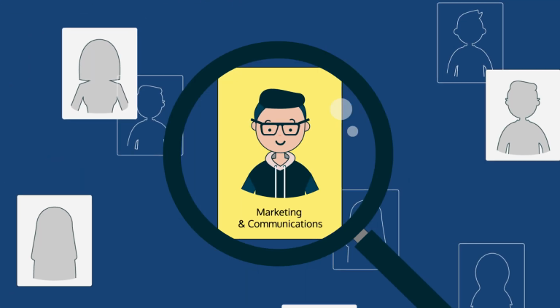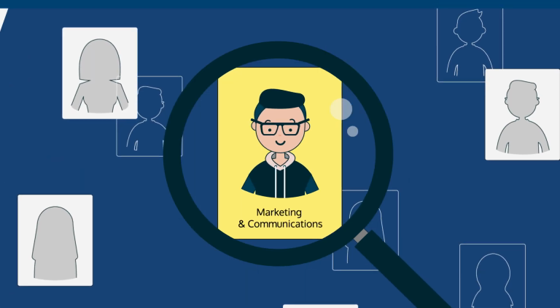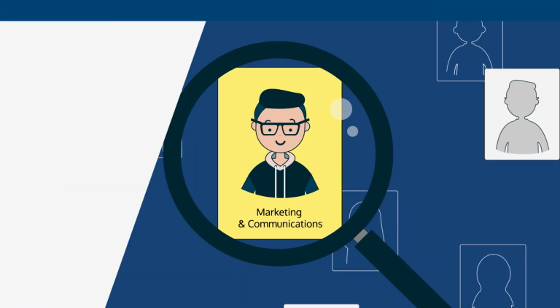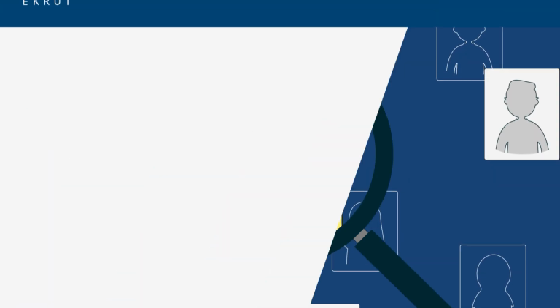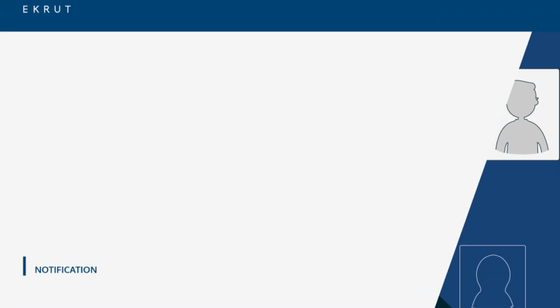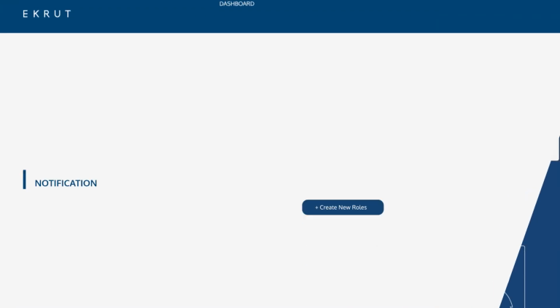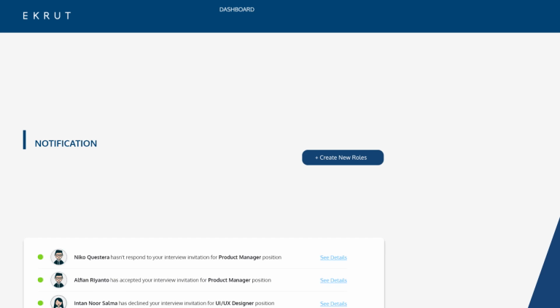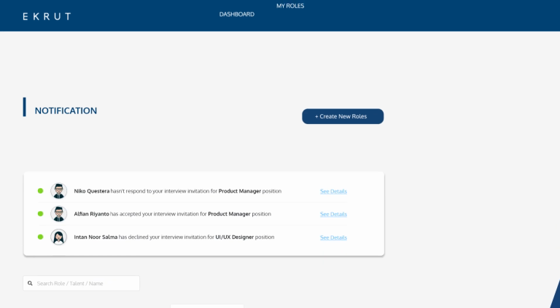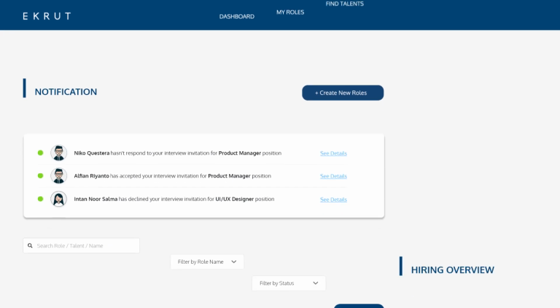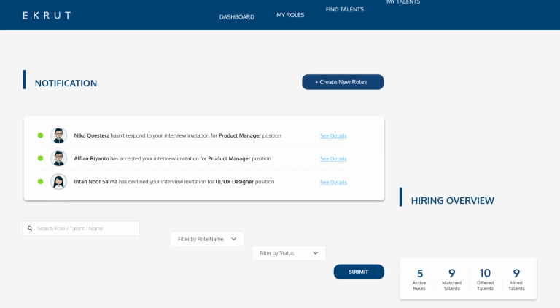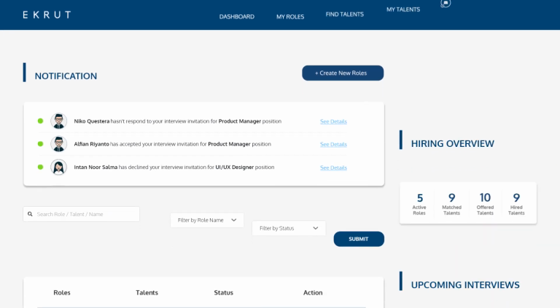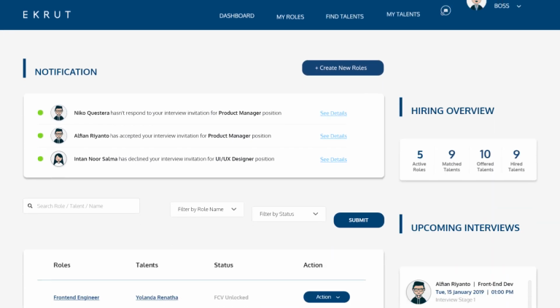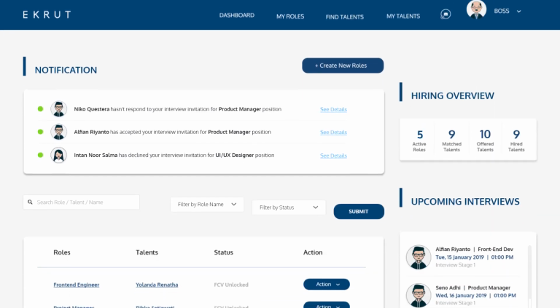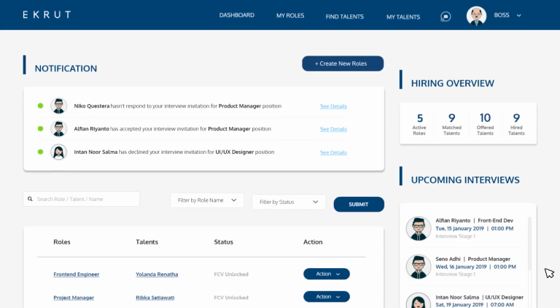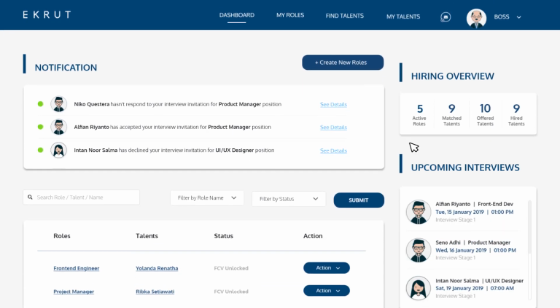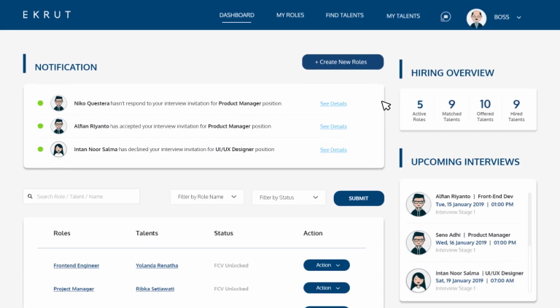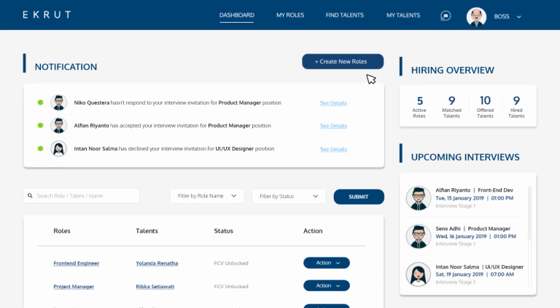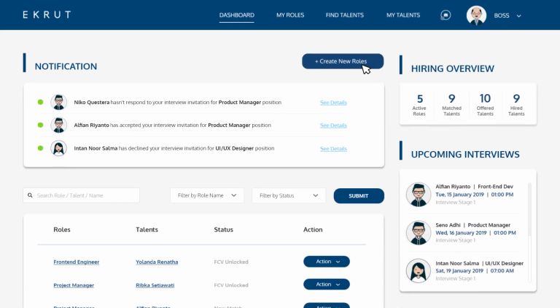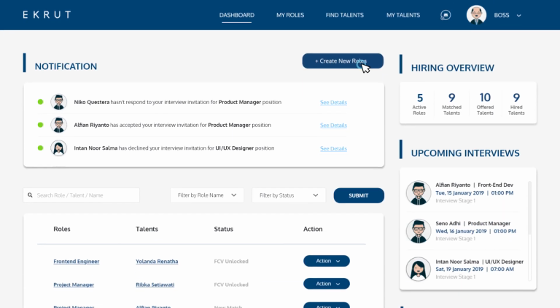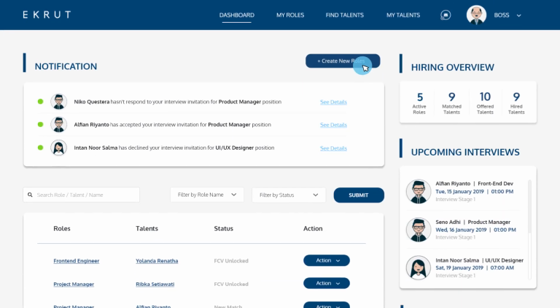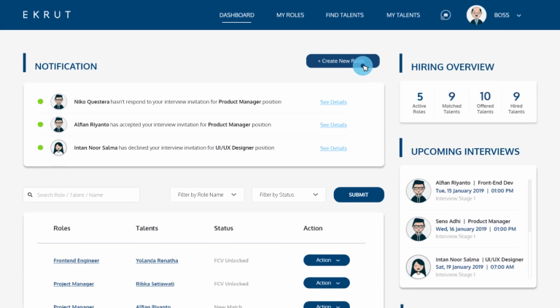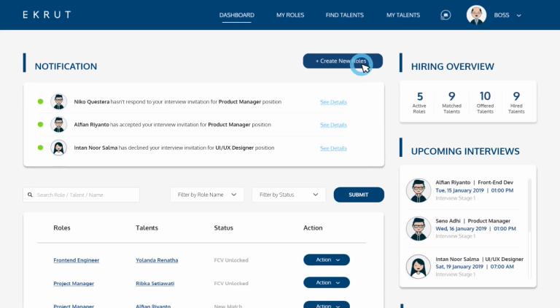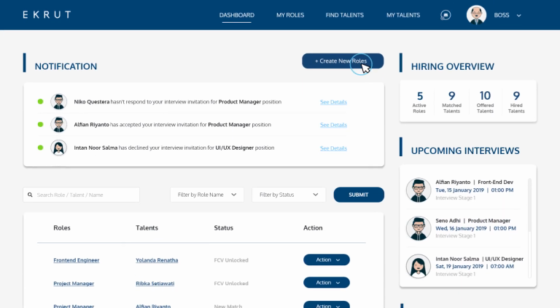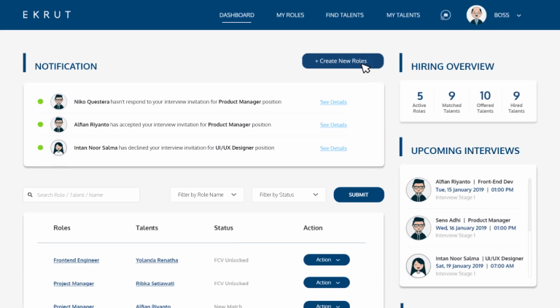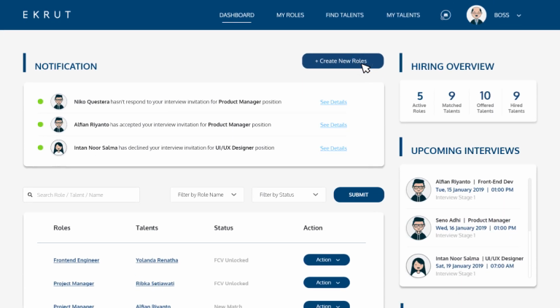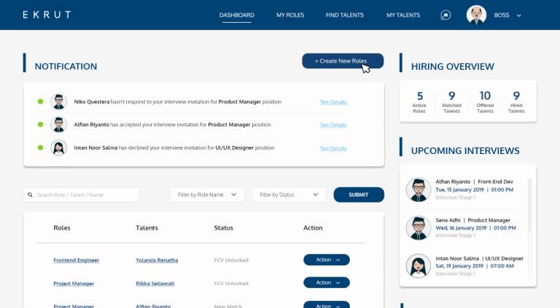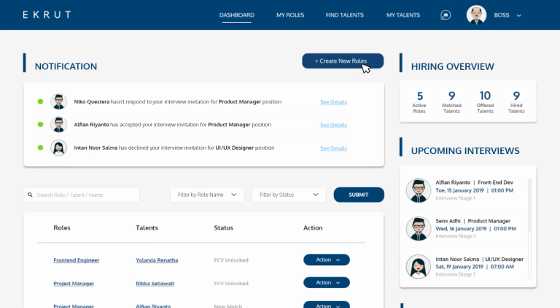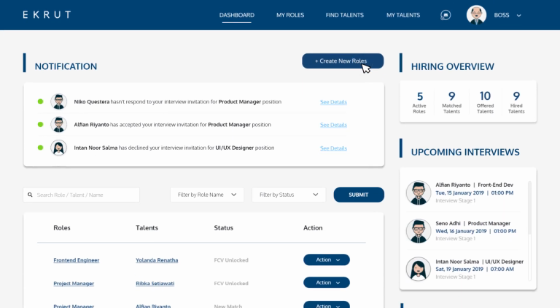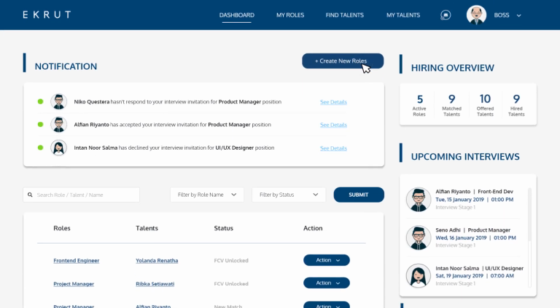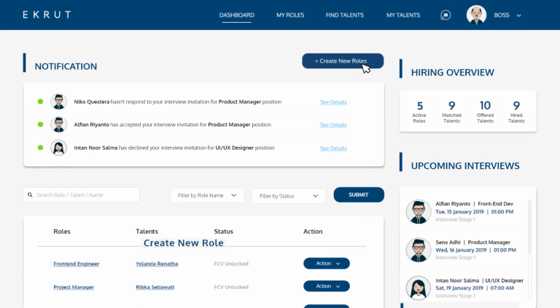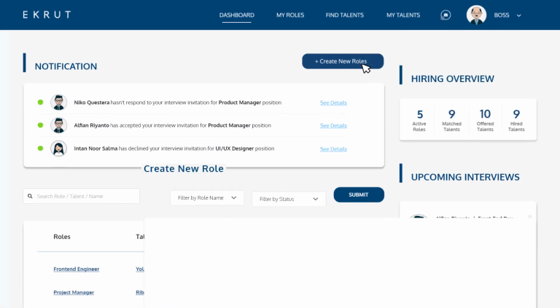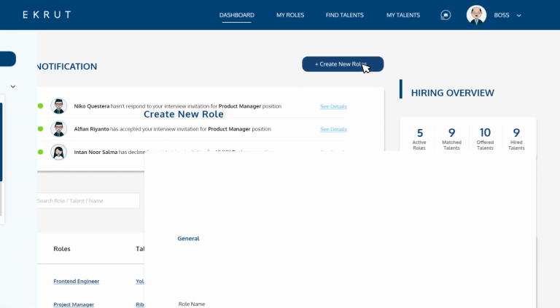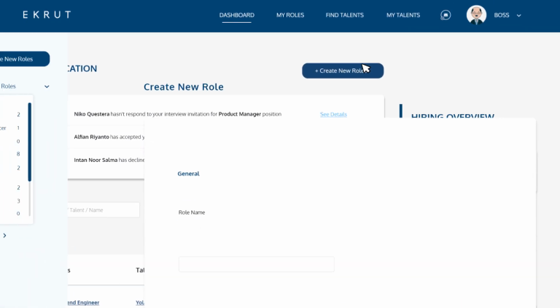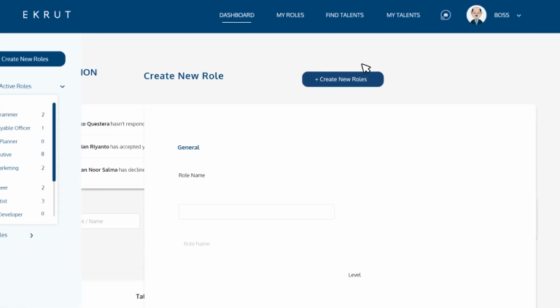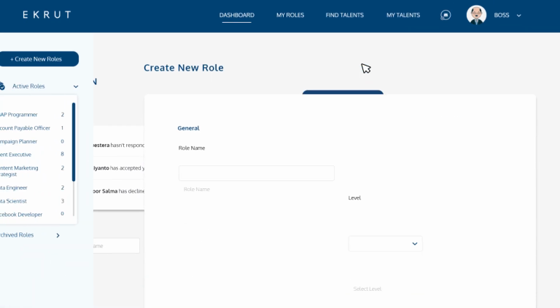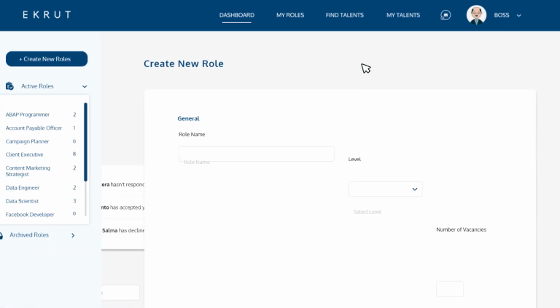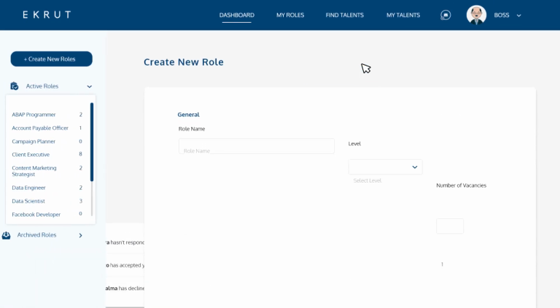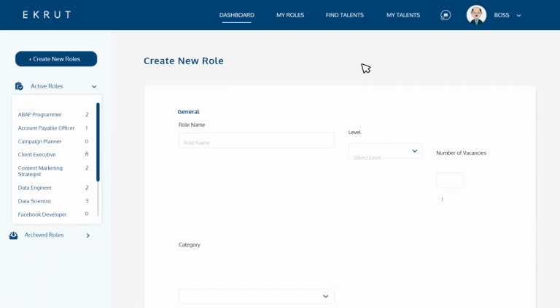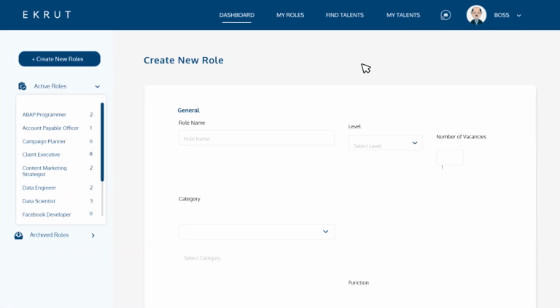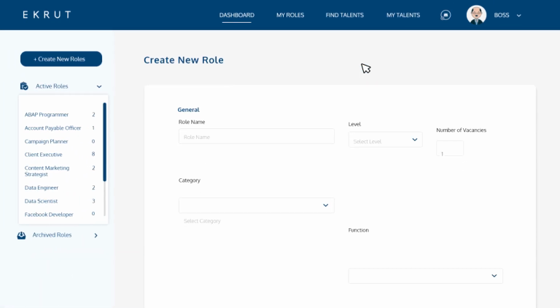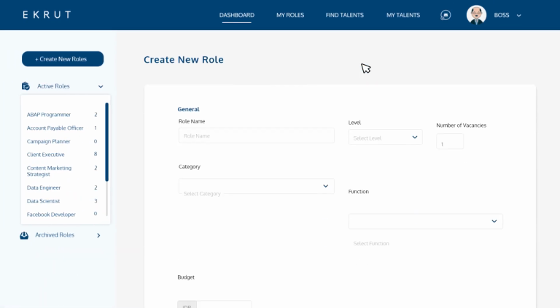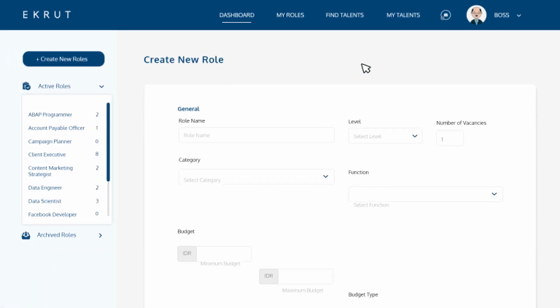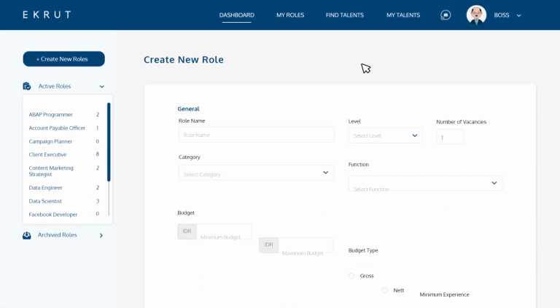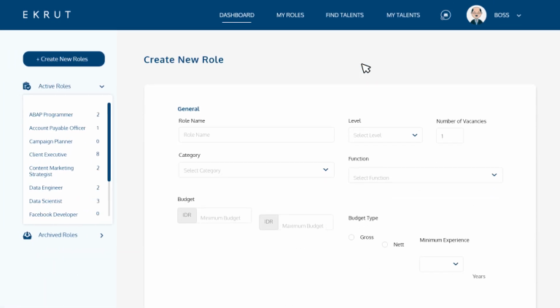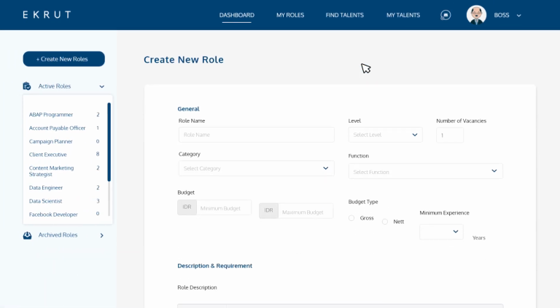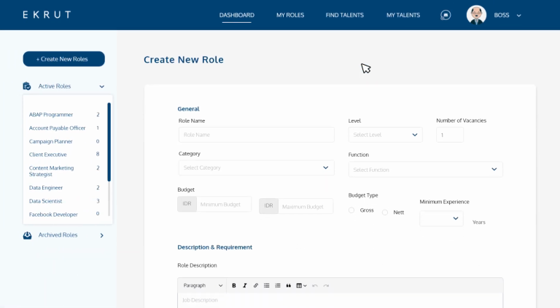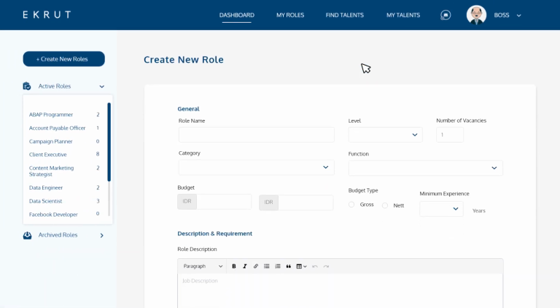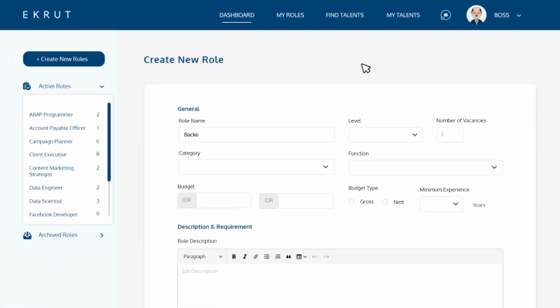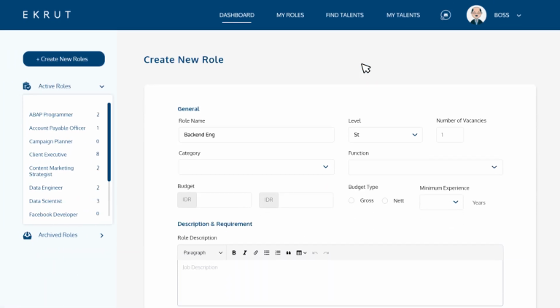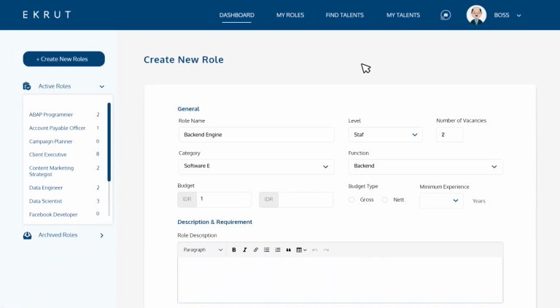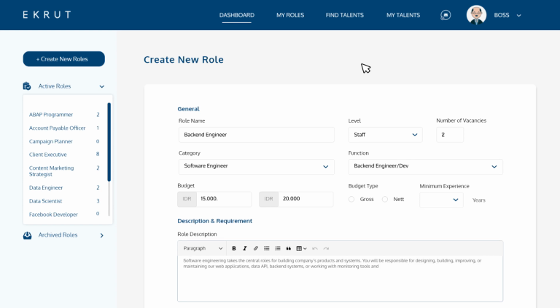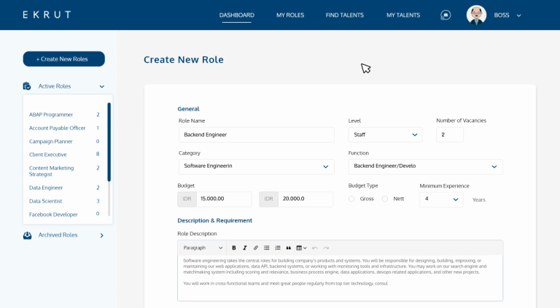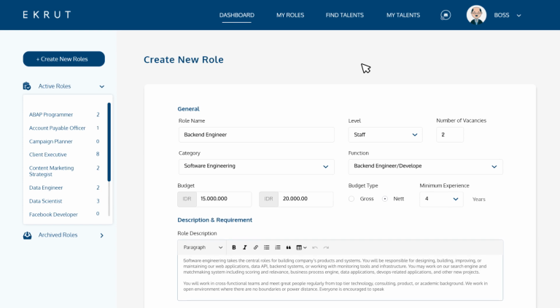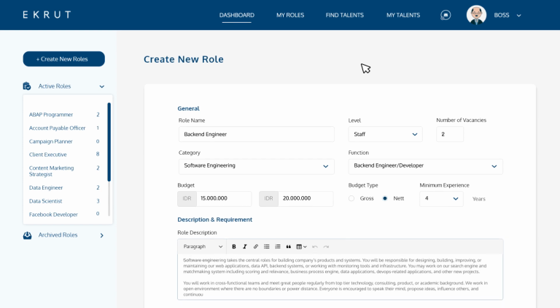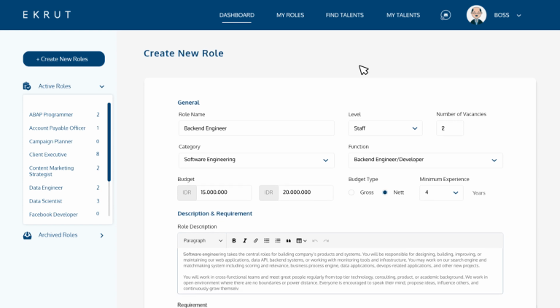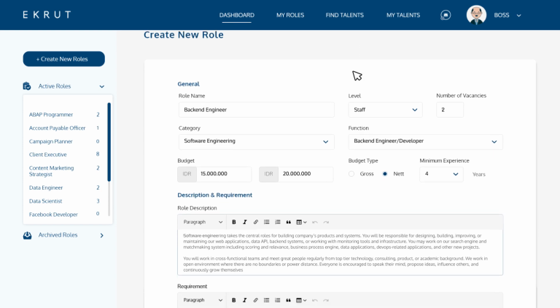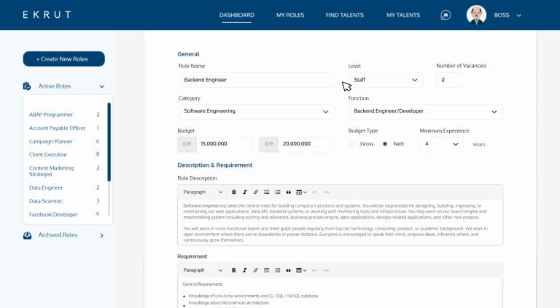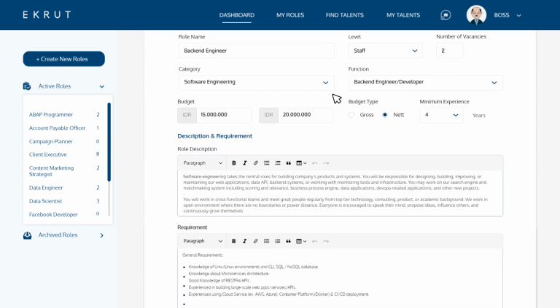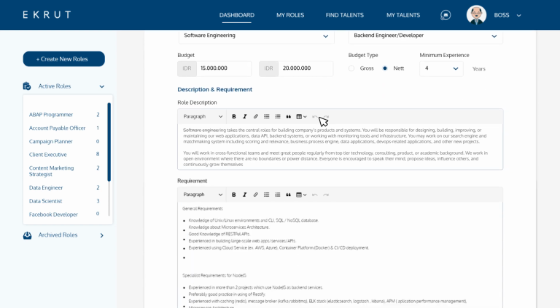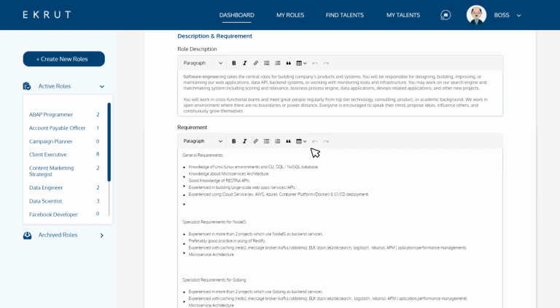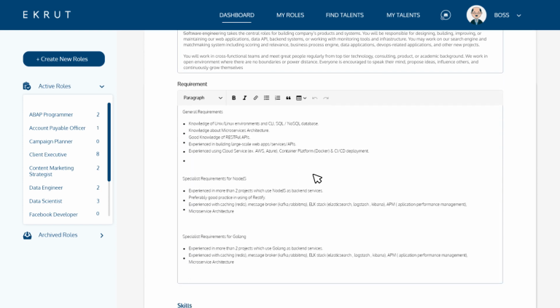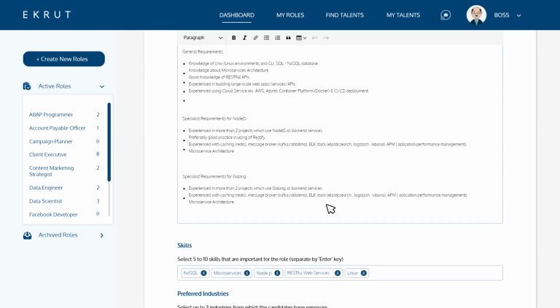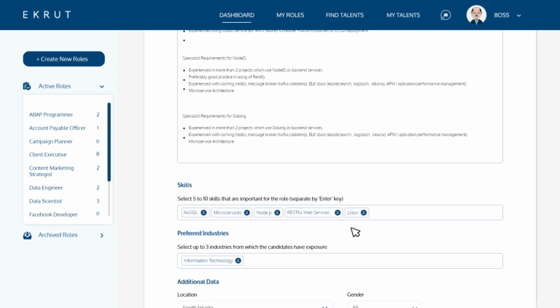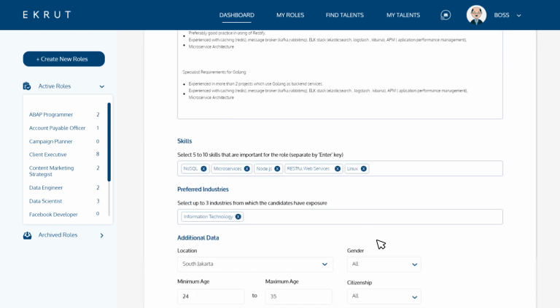This is how it works. First, create a role that you need. Fill the form based on the criteria required for this position.